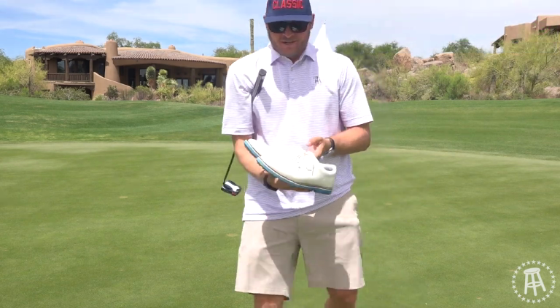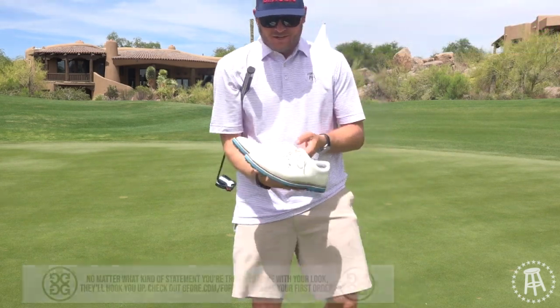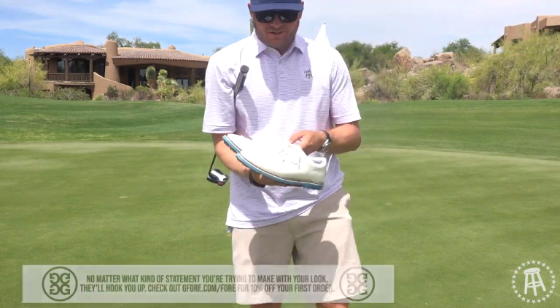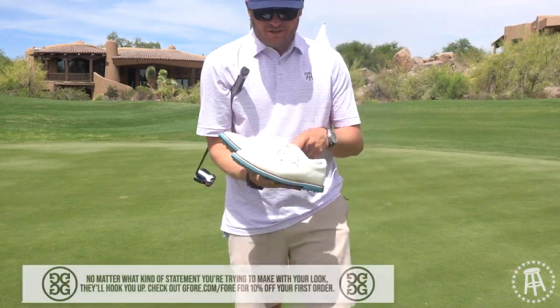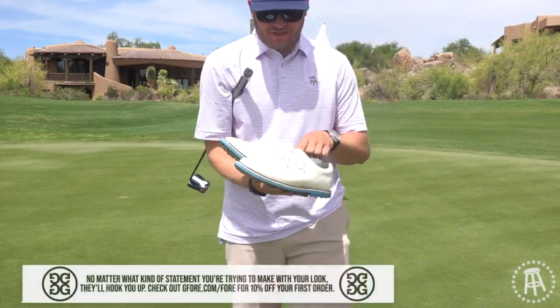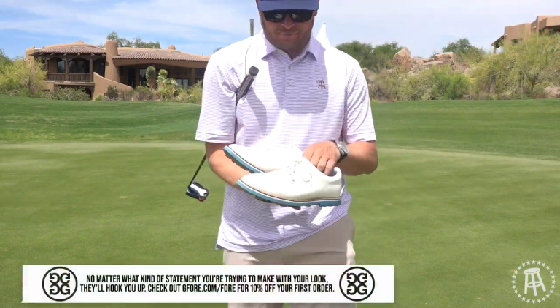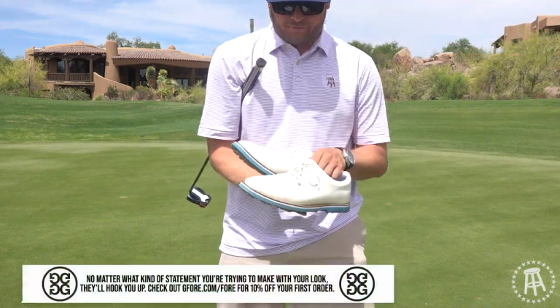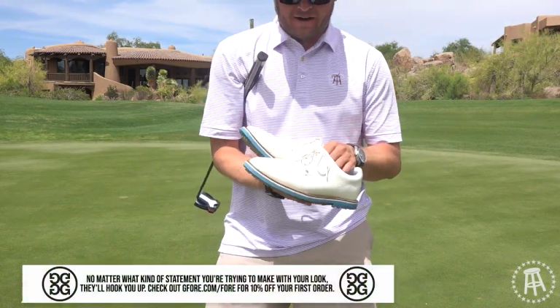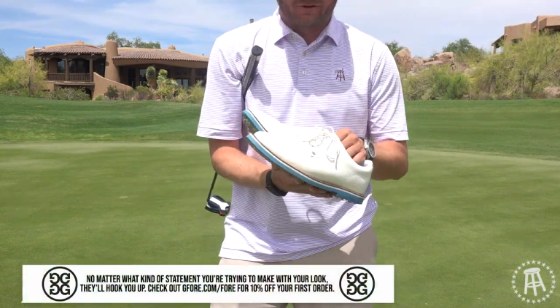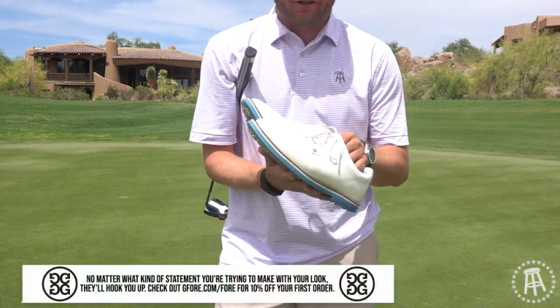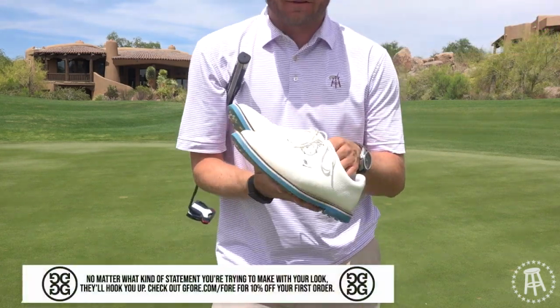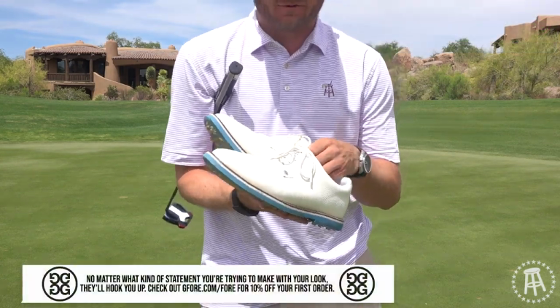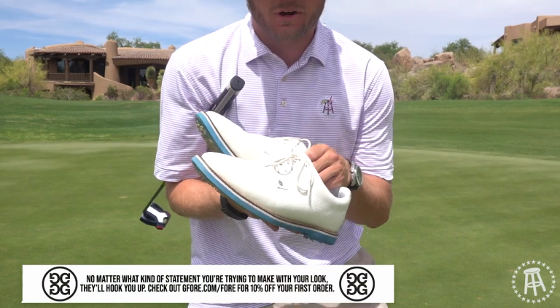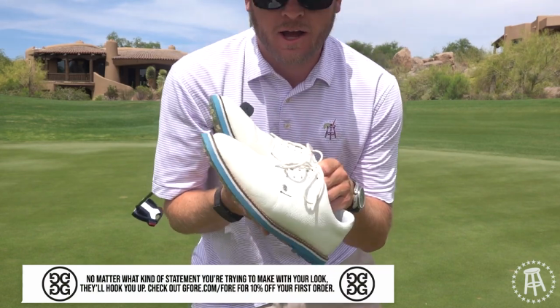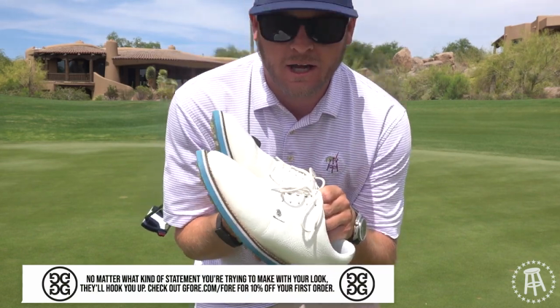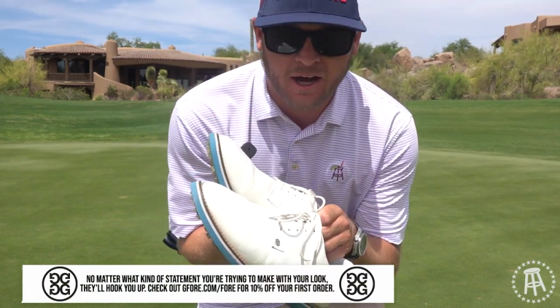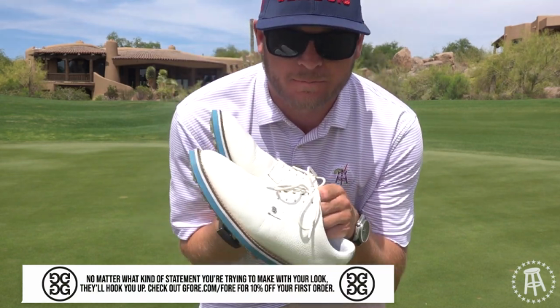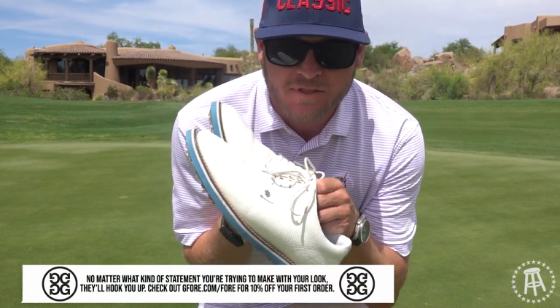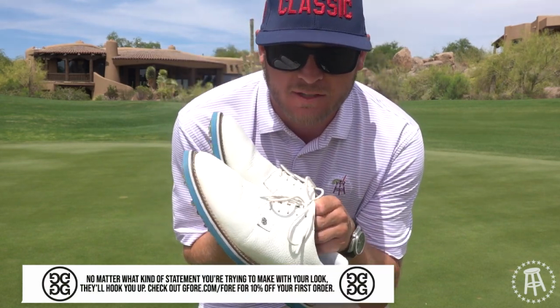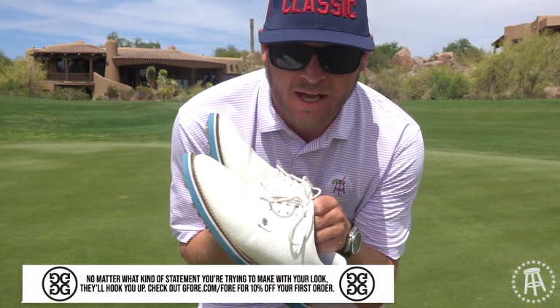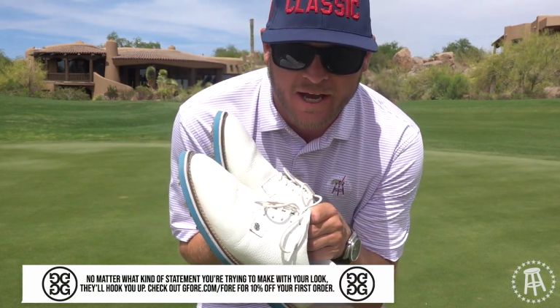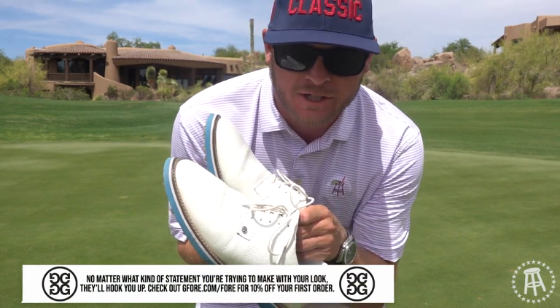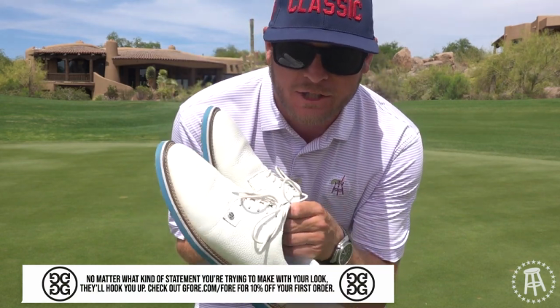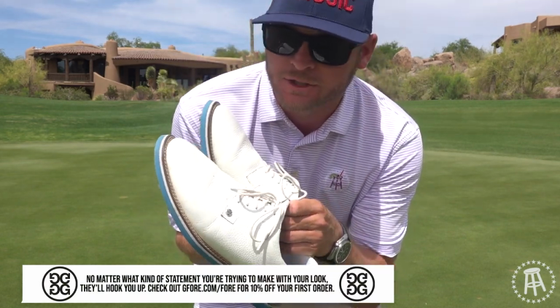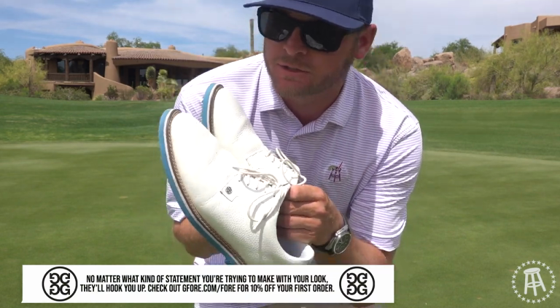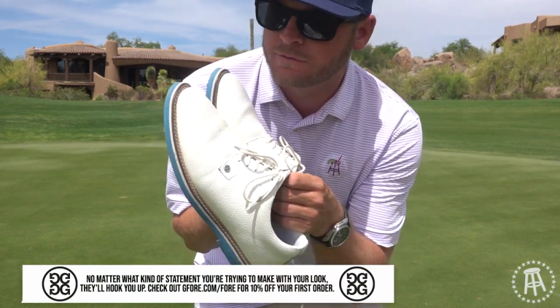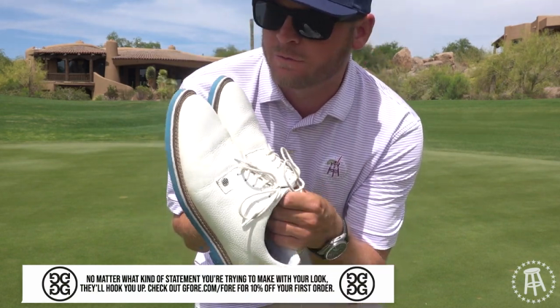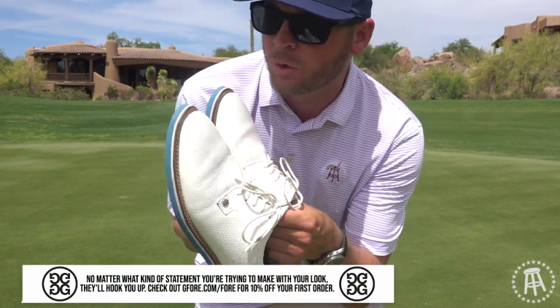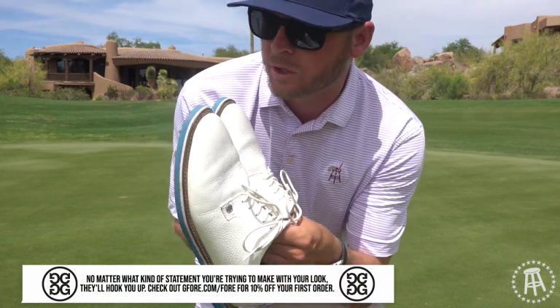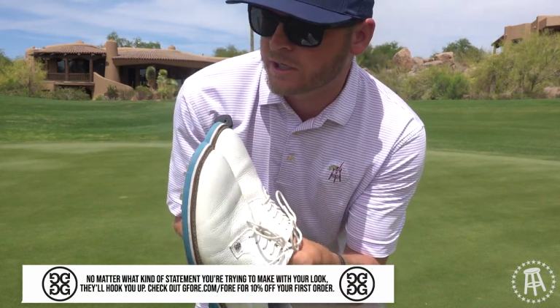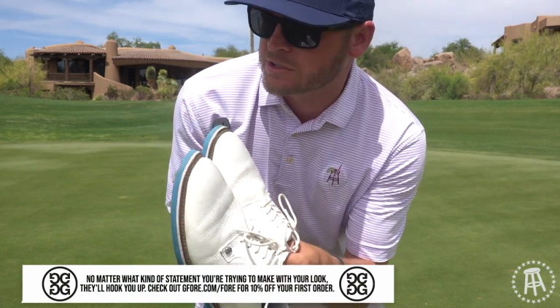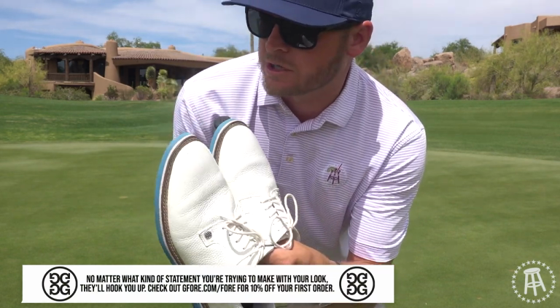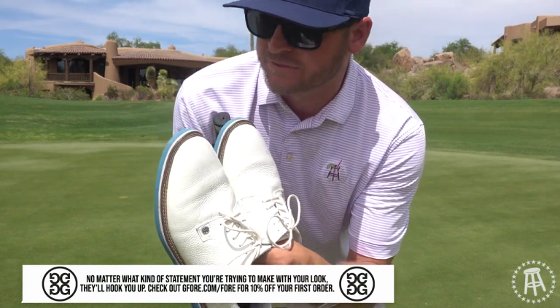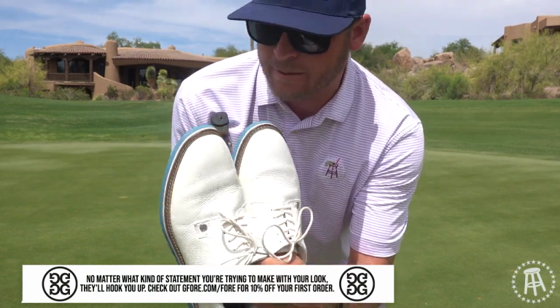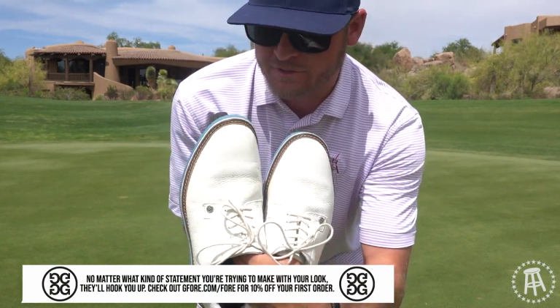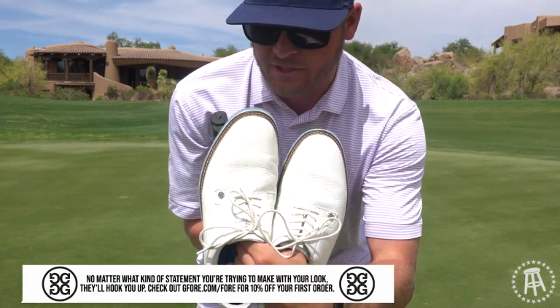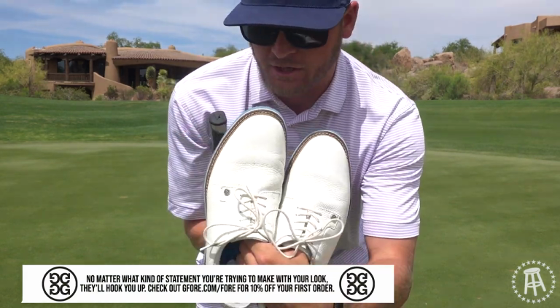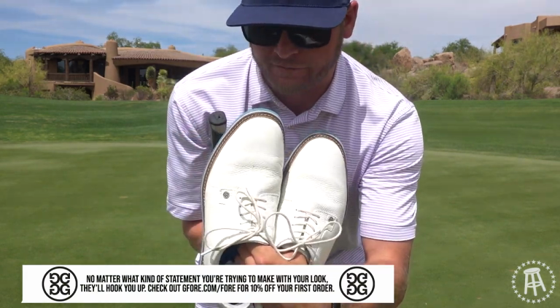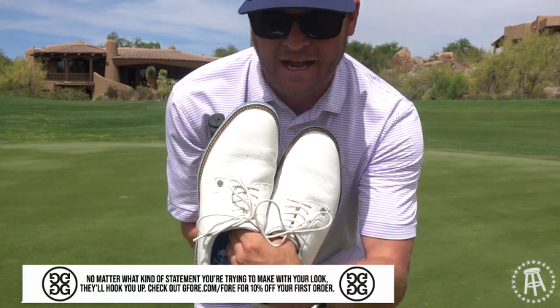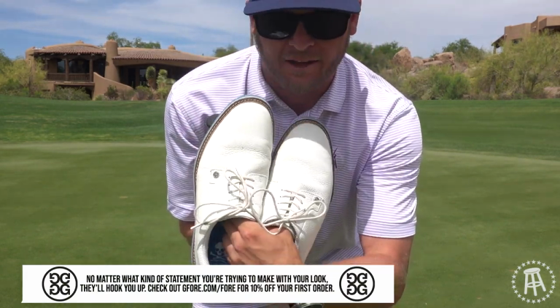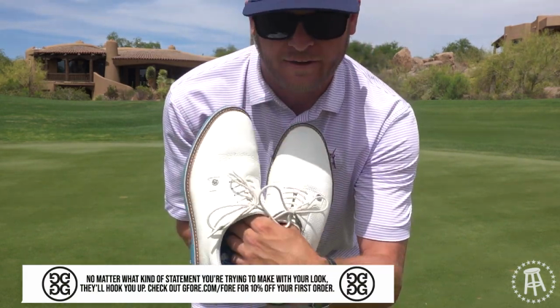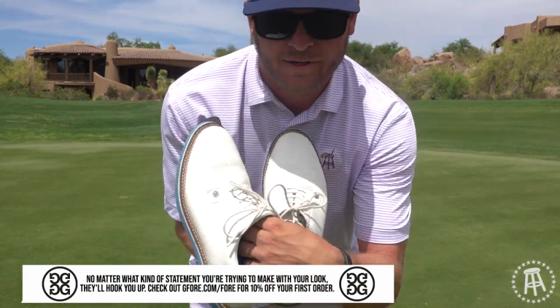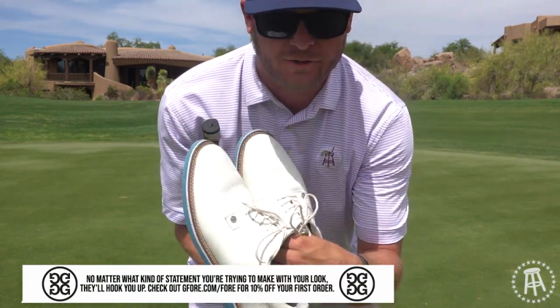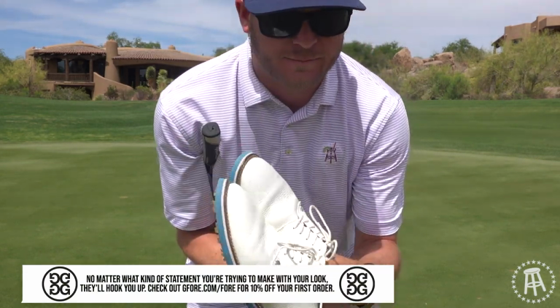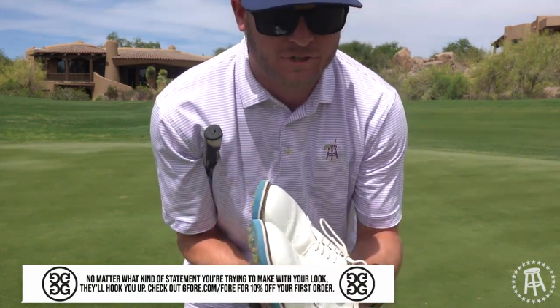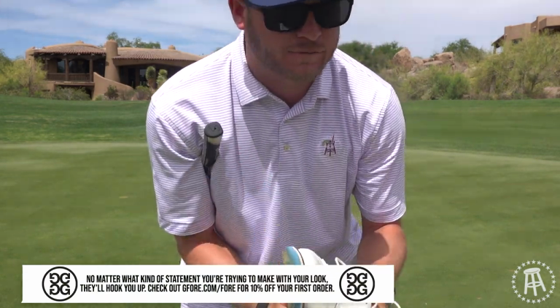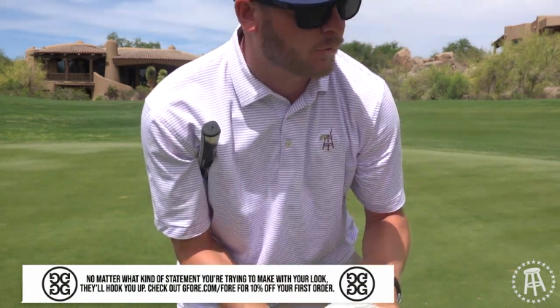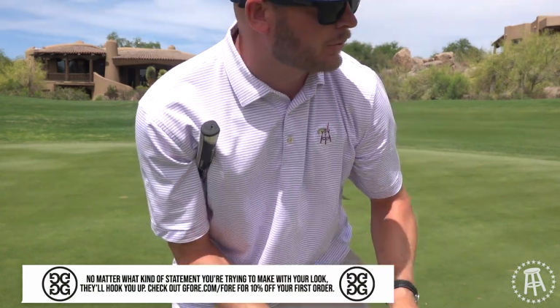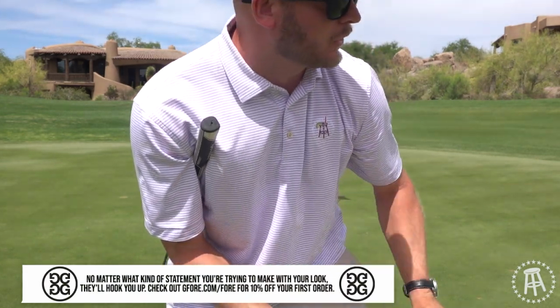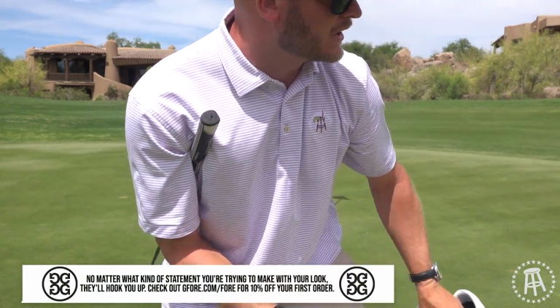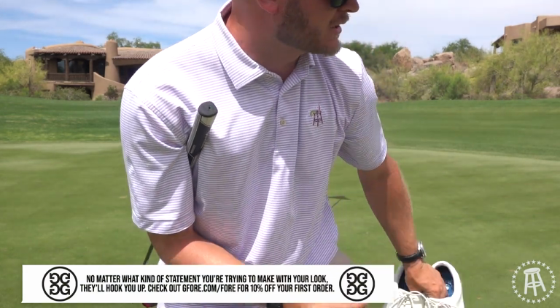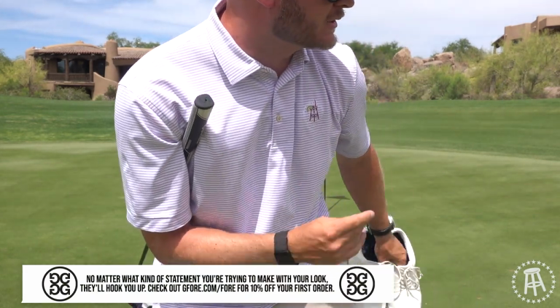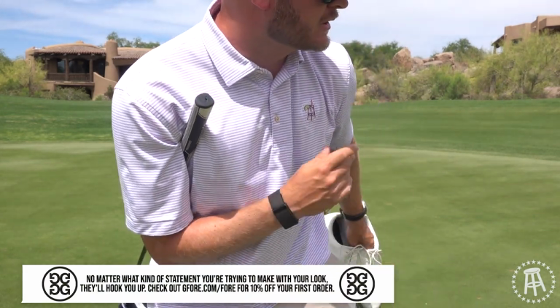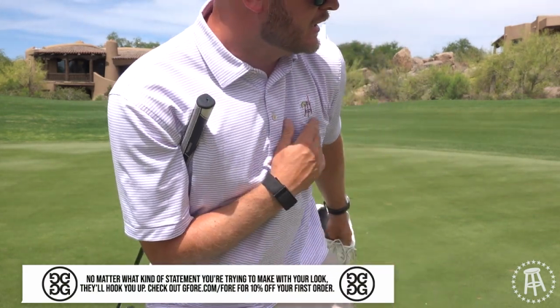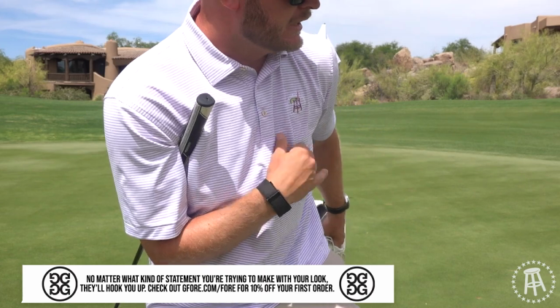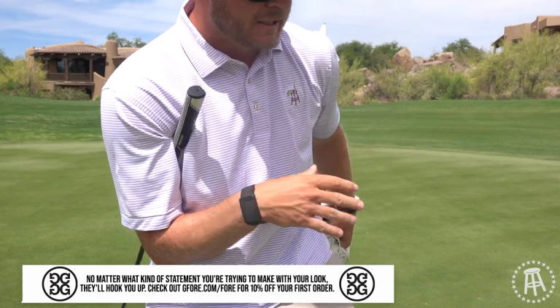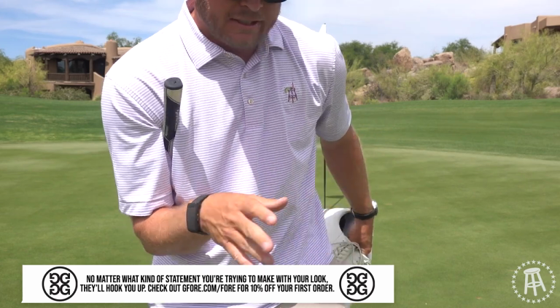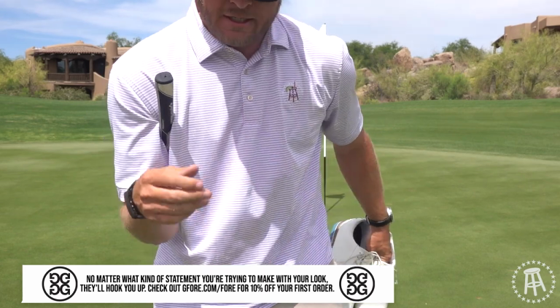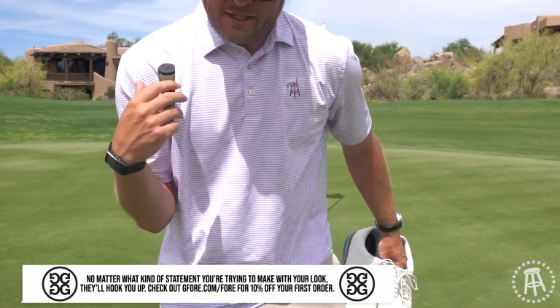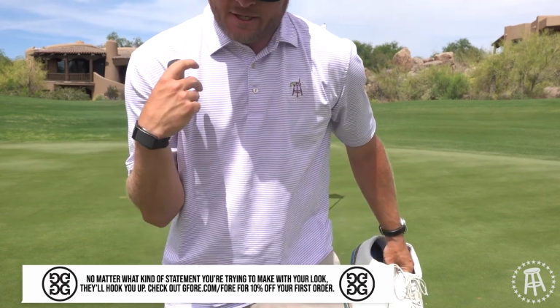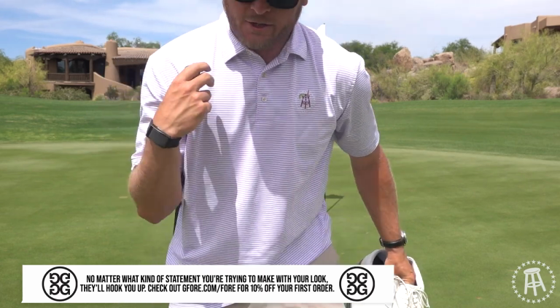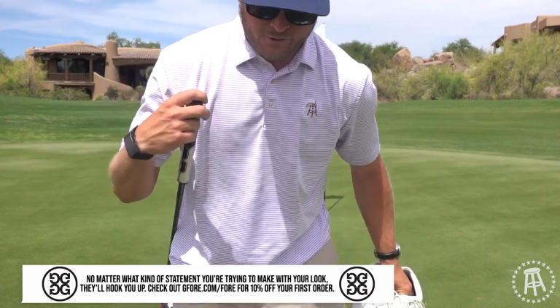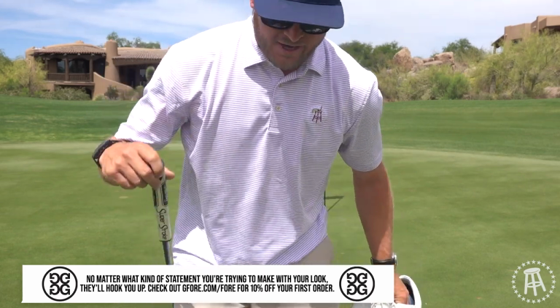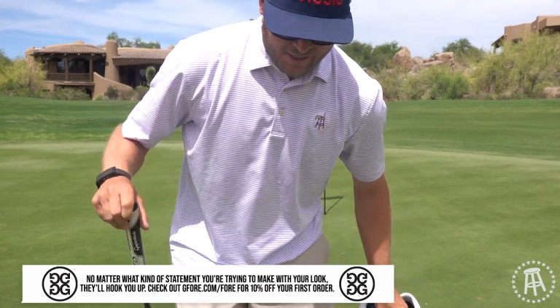Do yourself a favor — G4.com slash four. Get yourself 10% off. The Gallivanters, the G4 pluses. They're great.